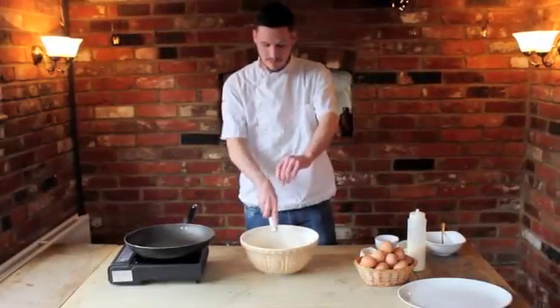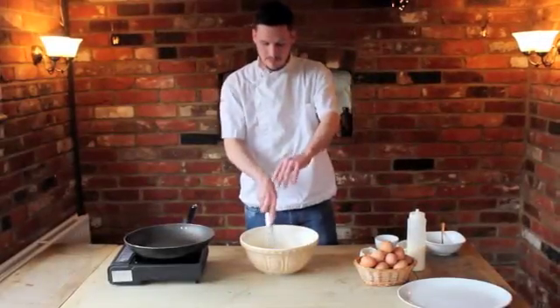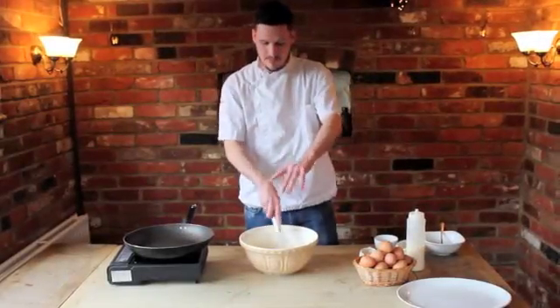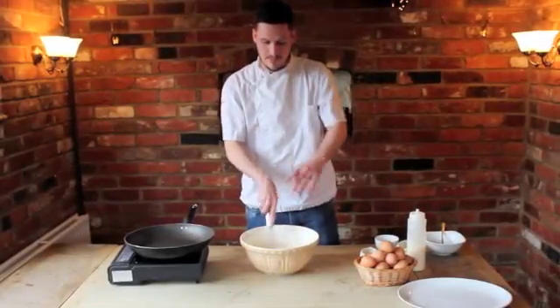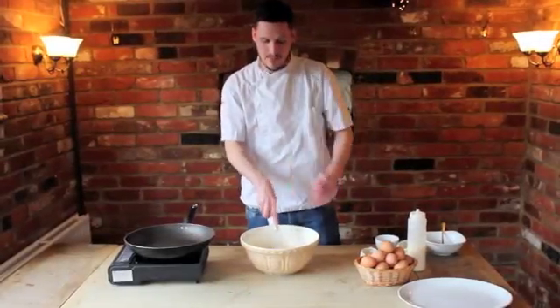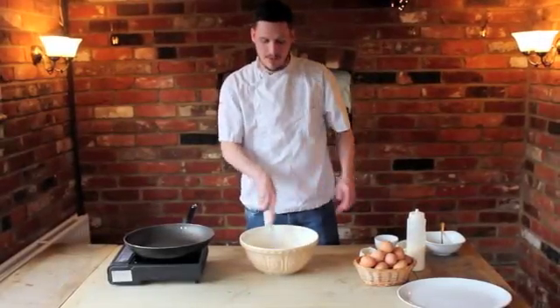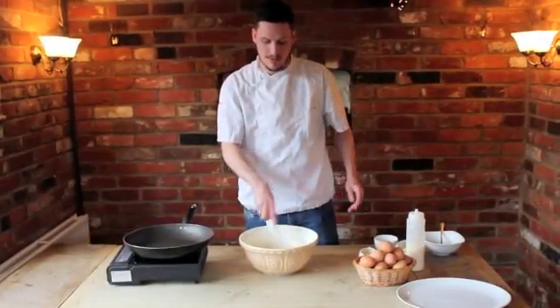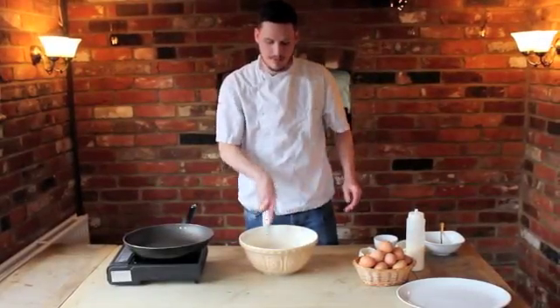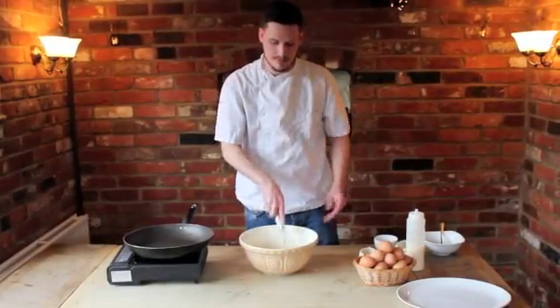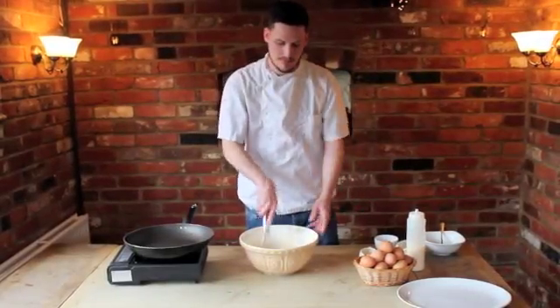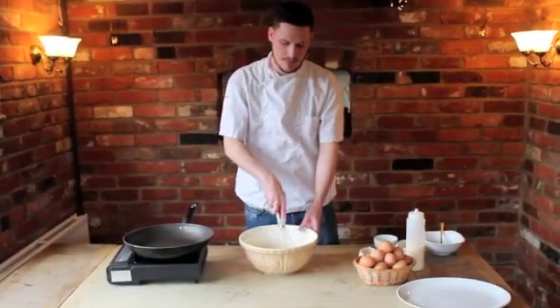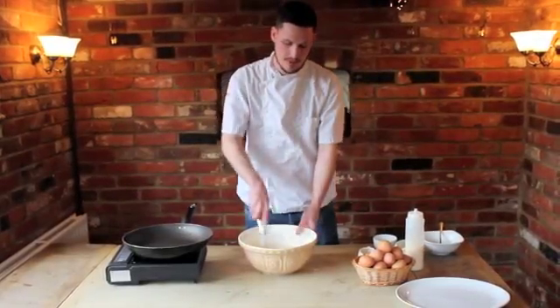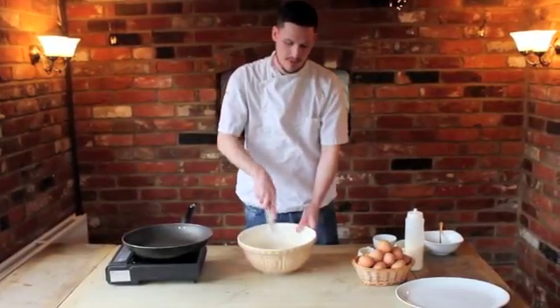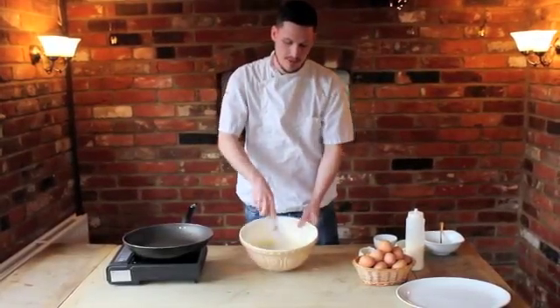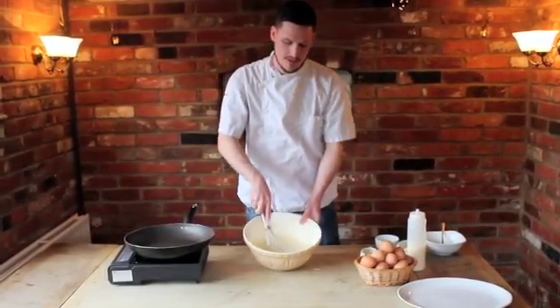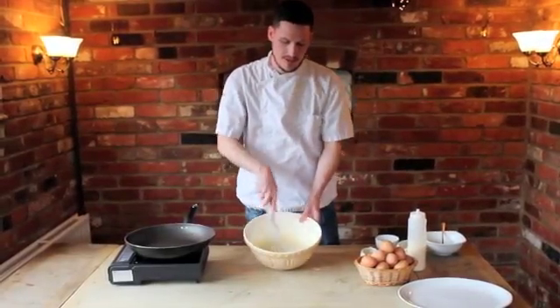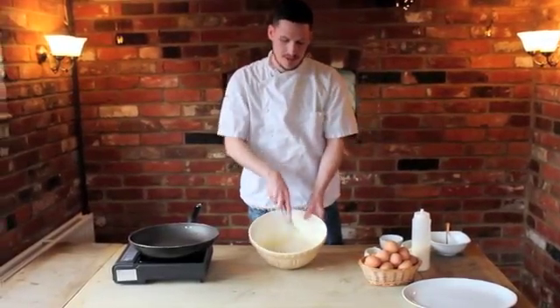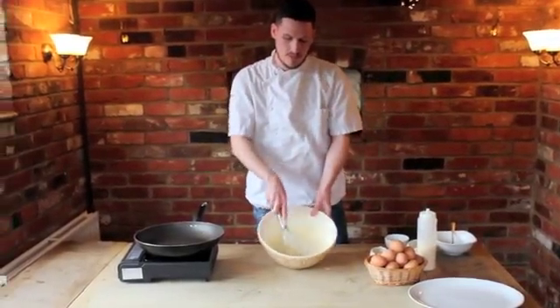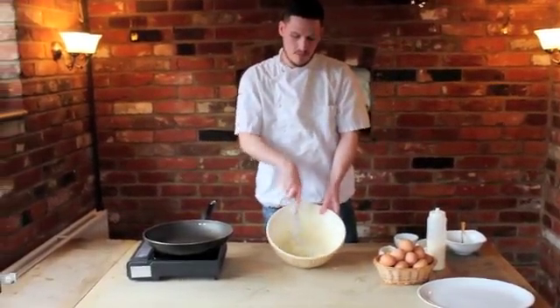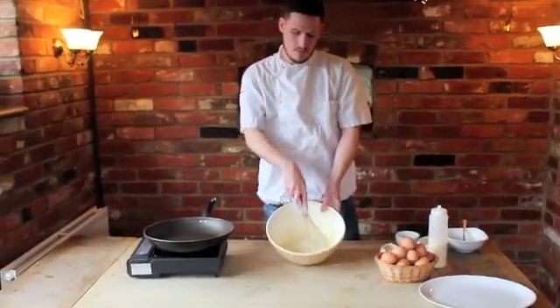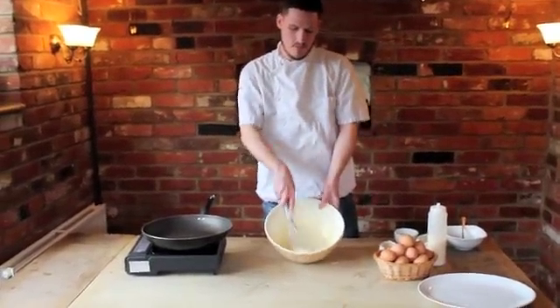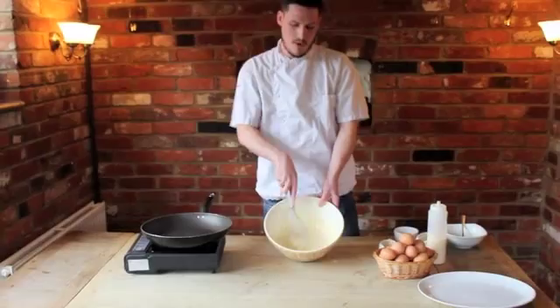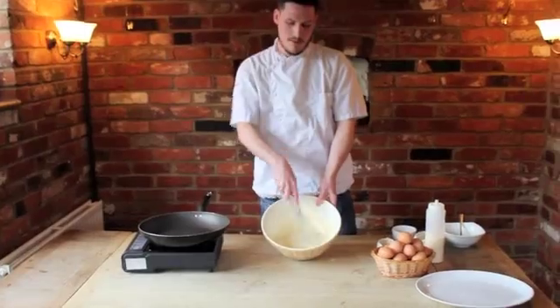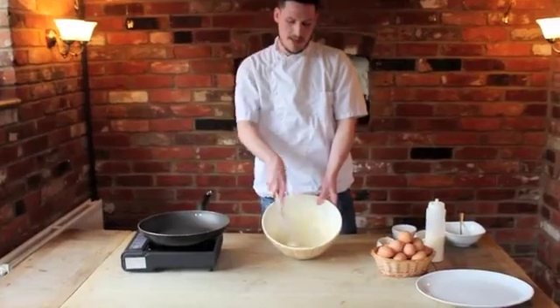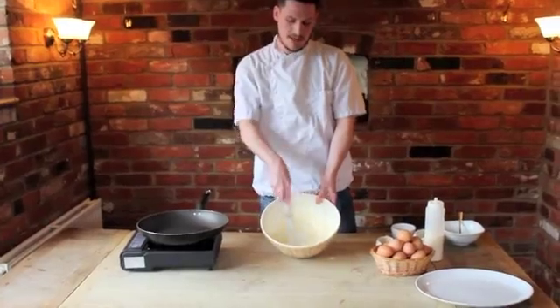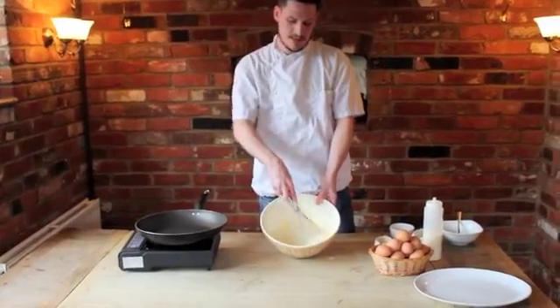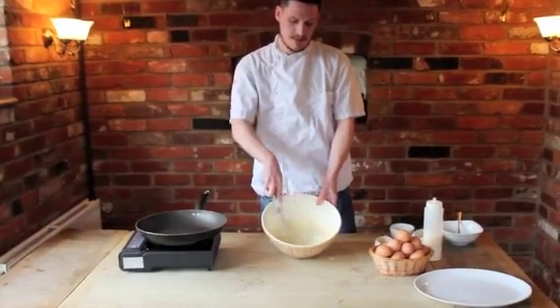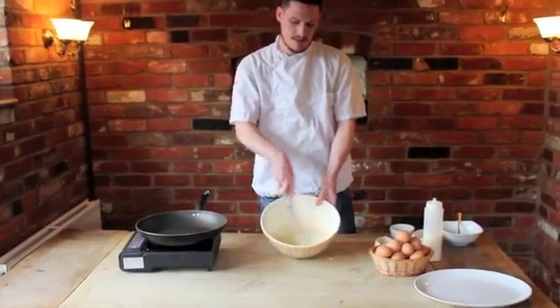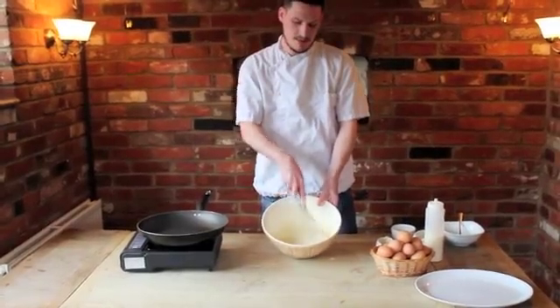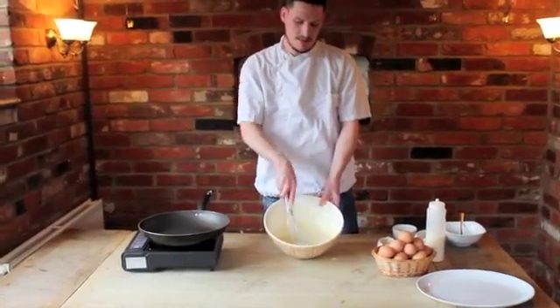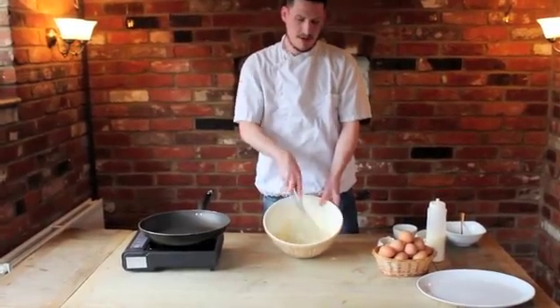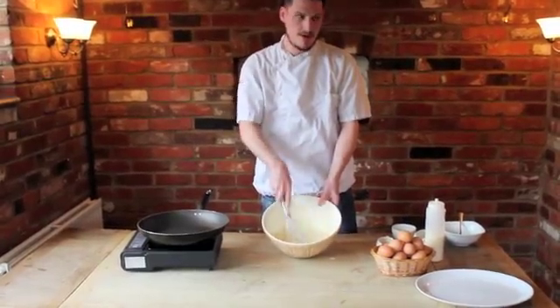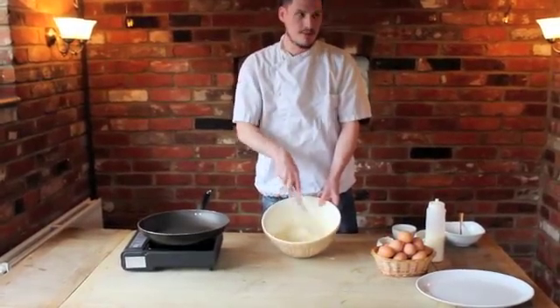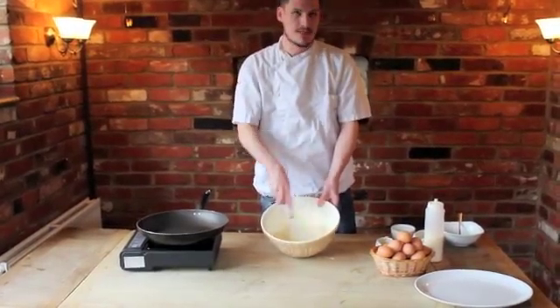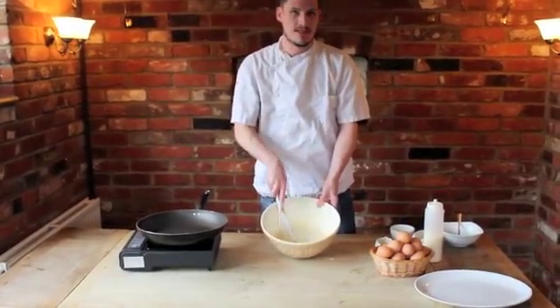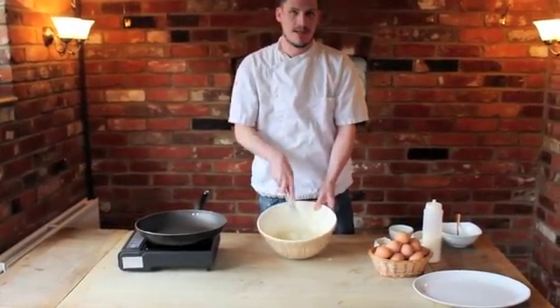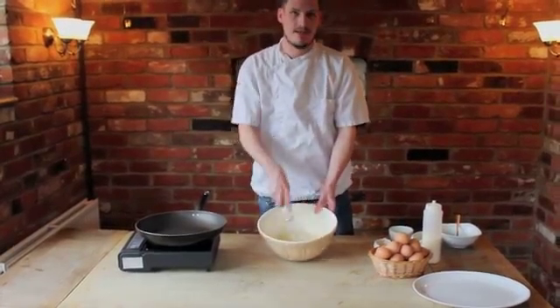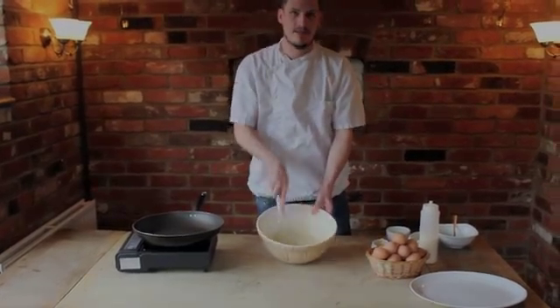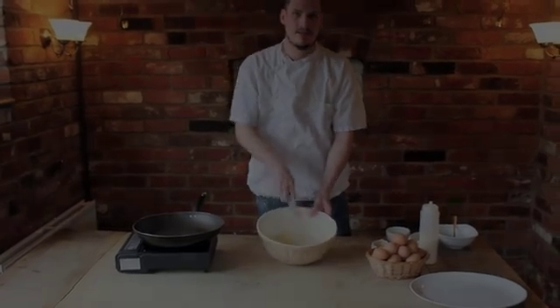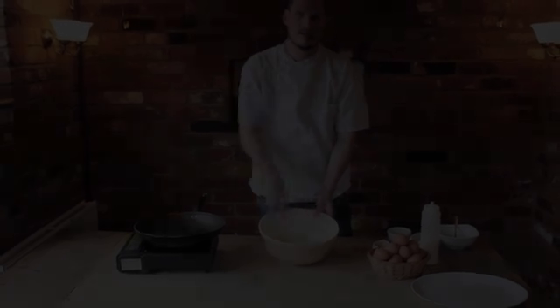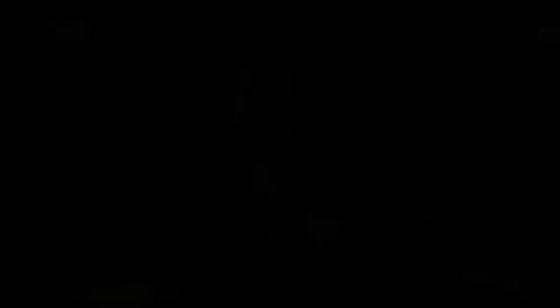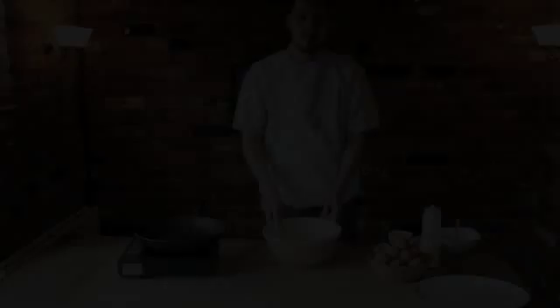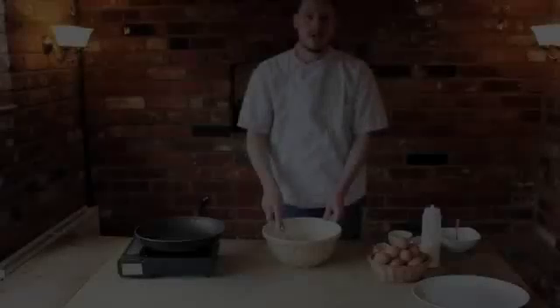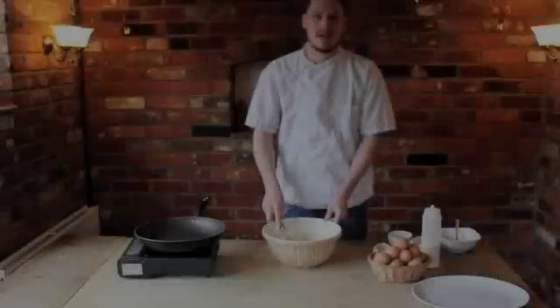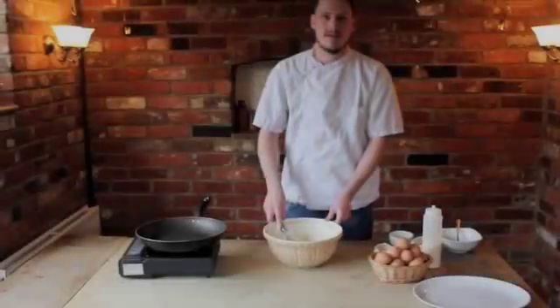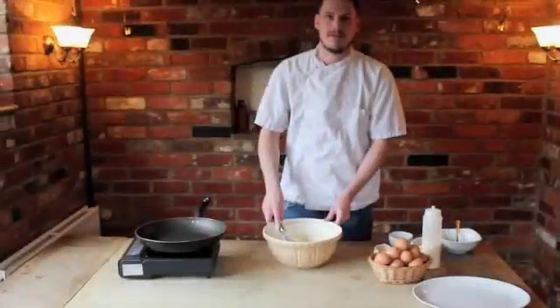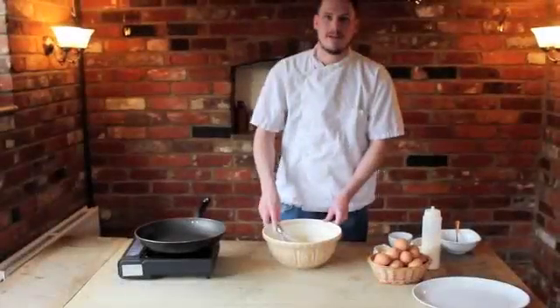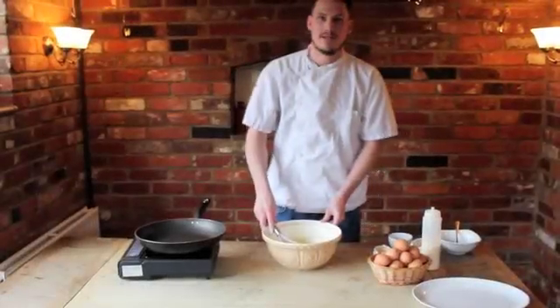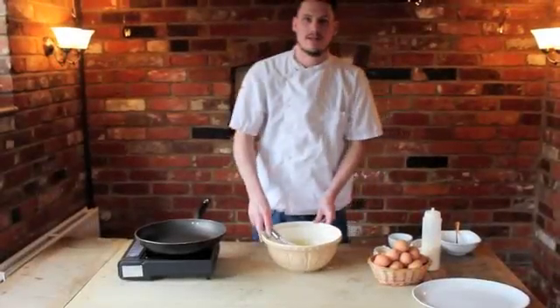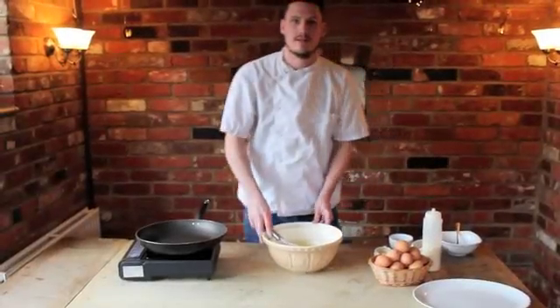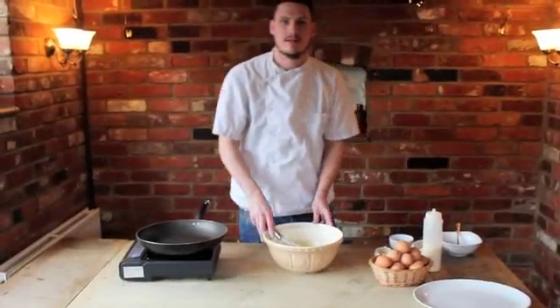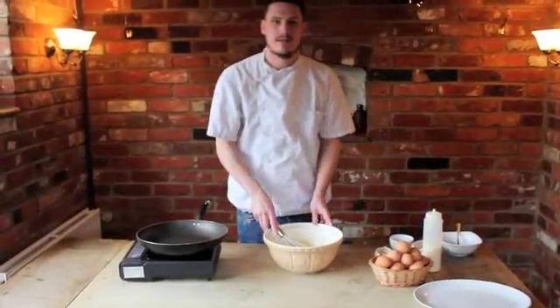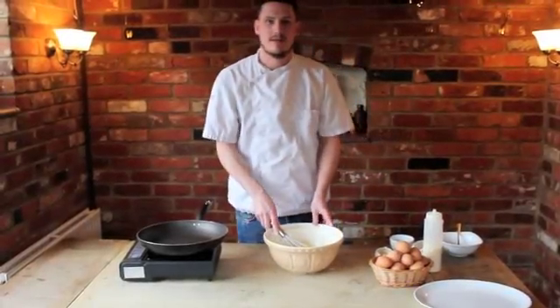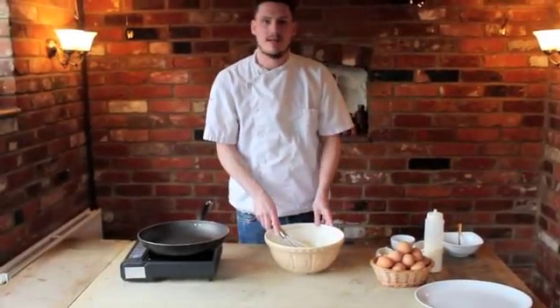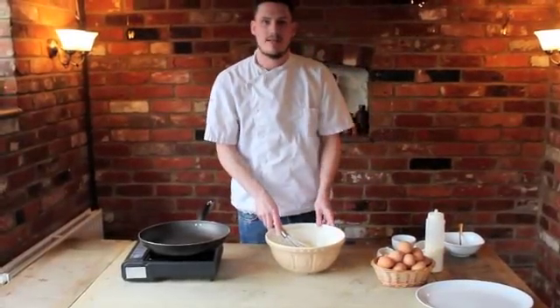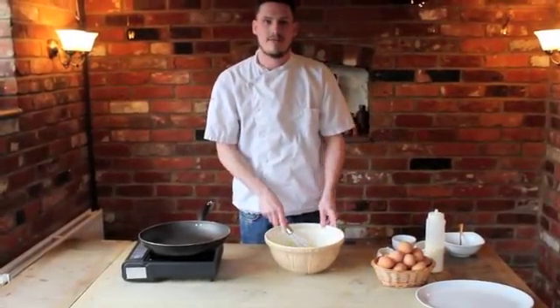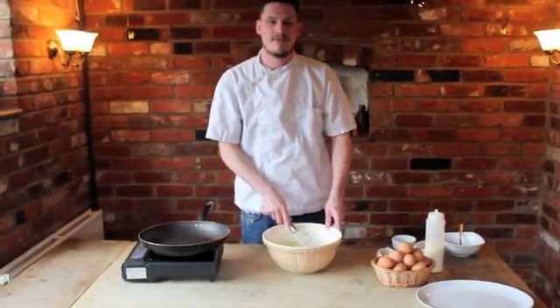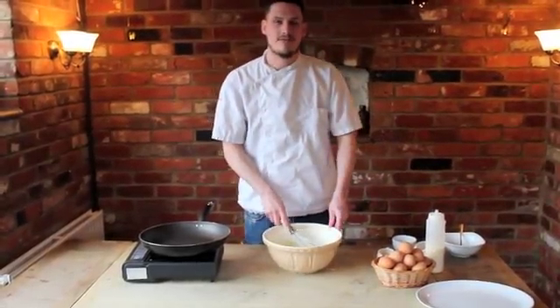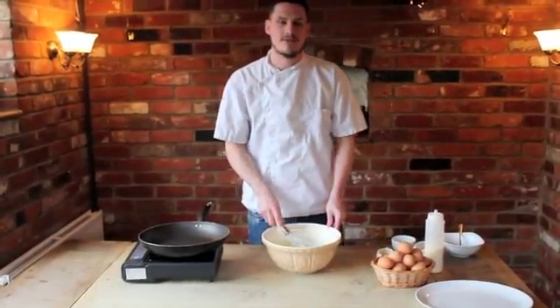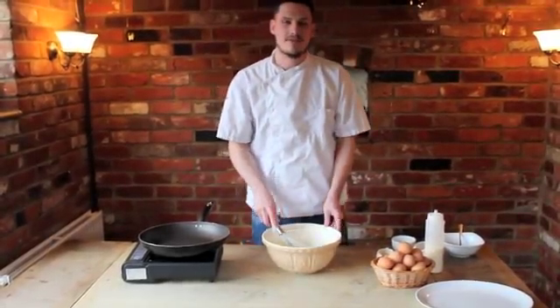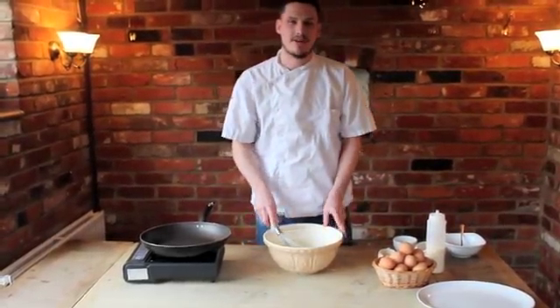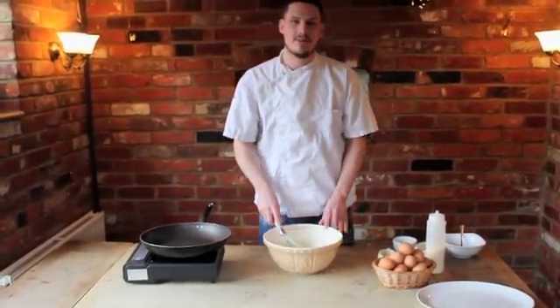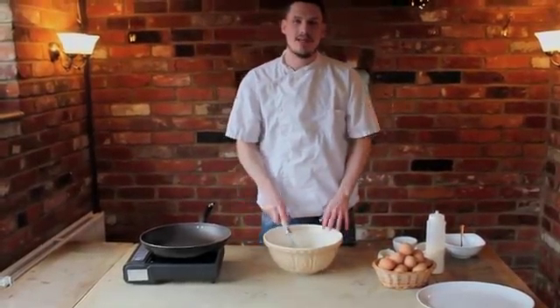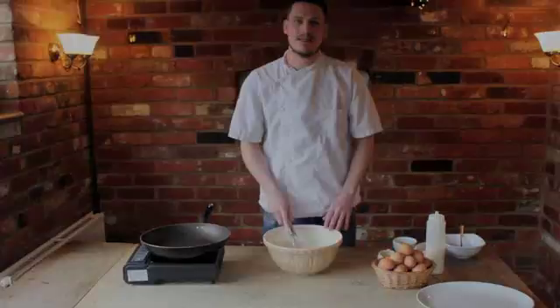That's well mixed — no lumps in there. We'll put it in the fridge and leave it for 45 minutes.